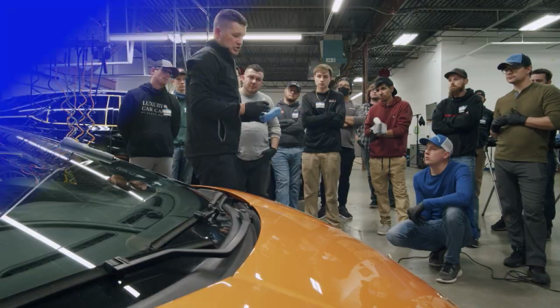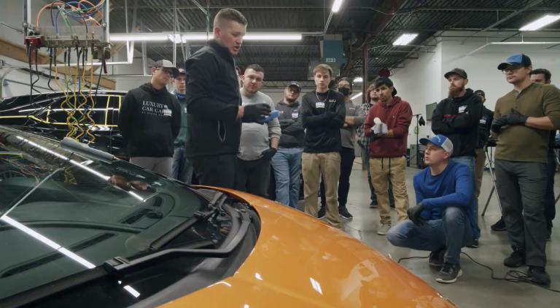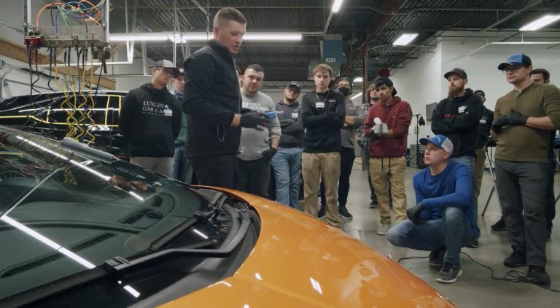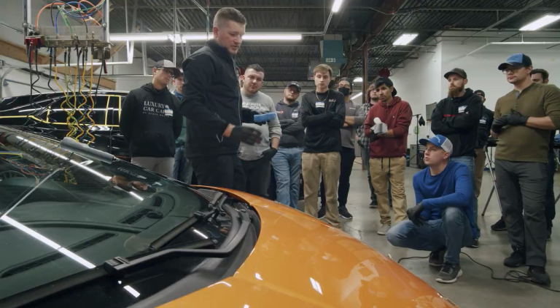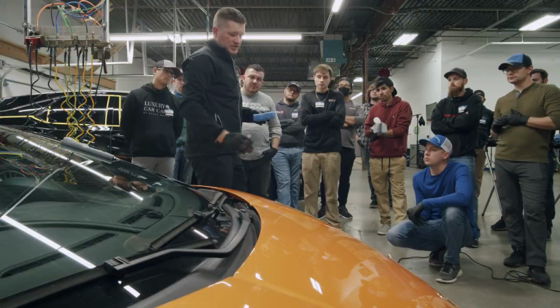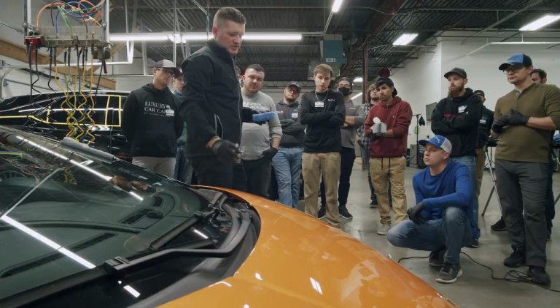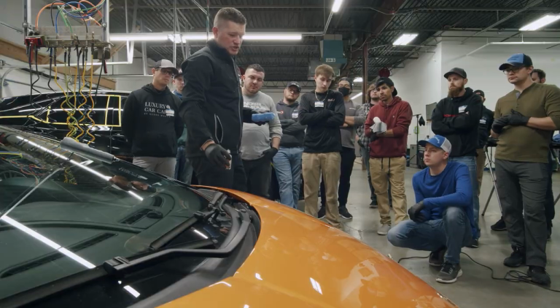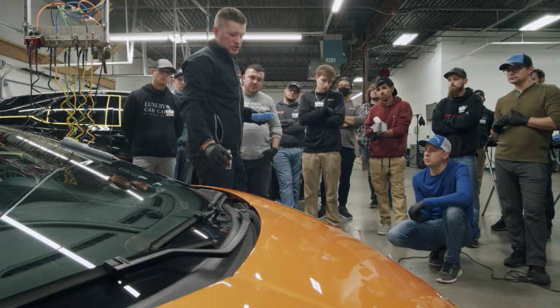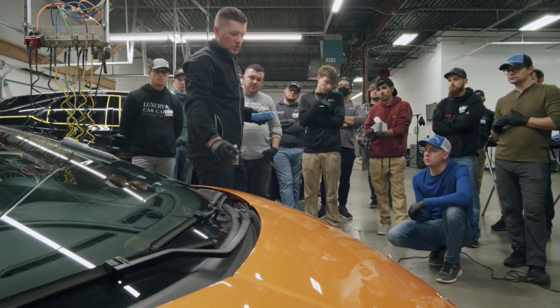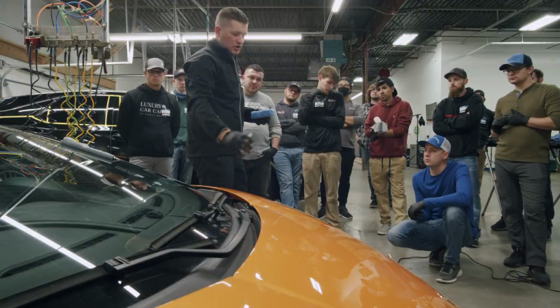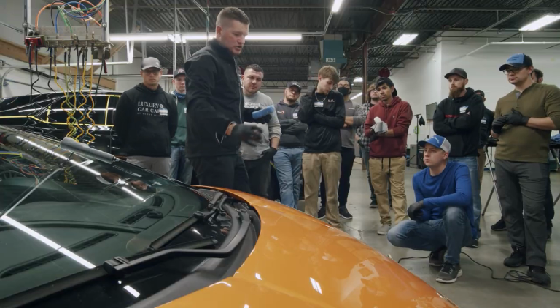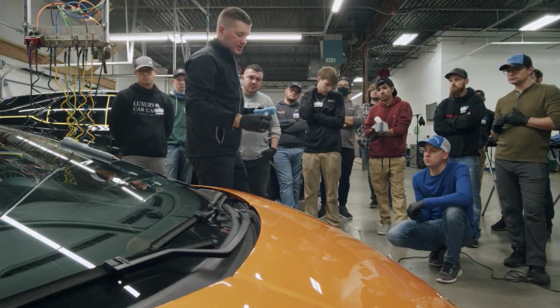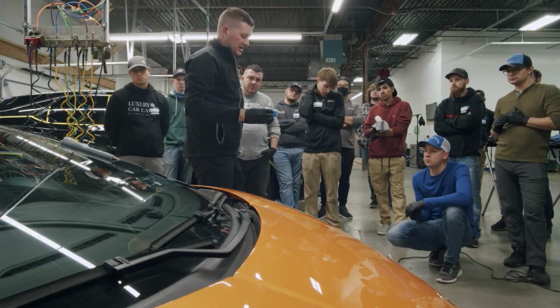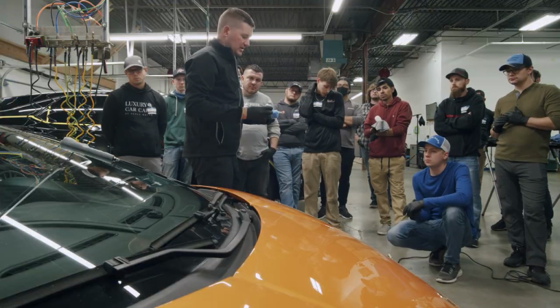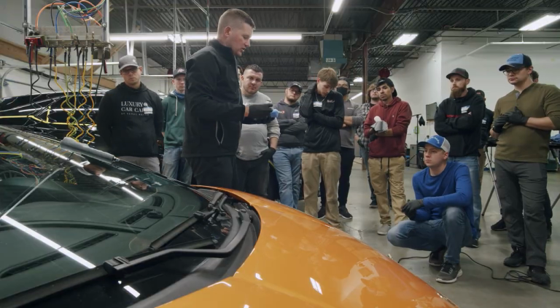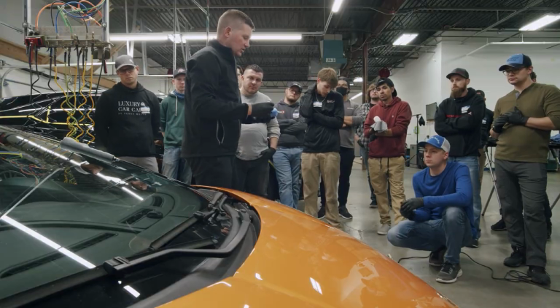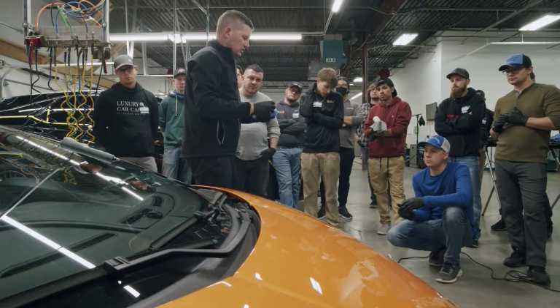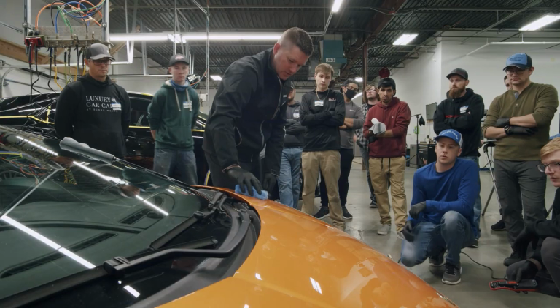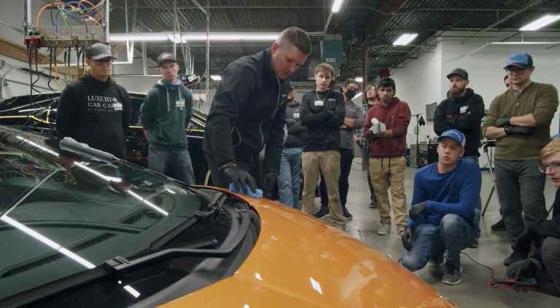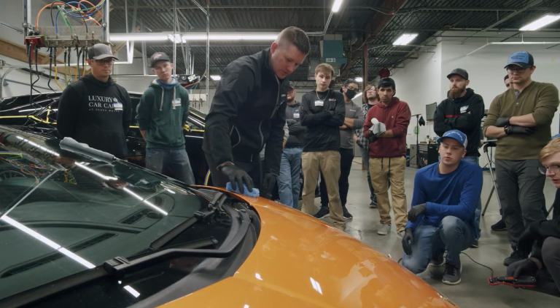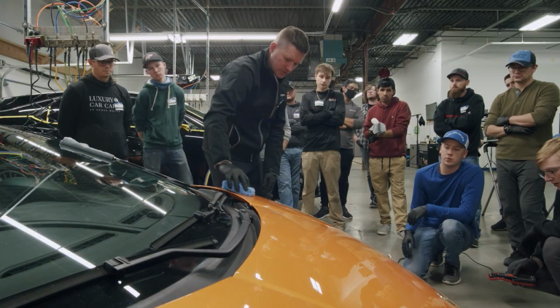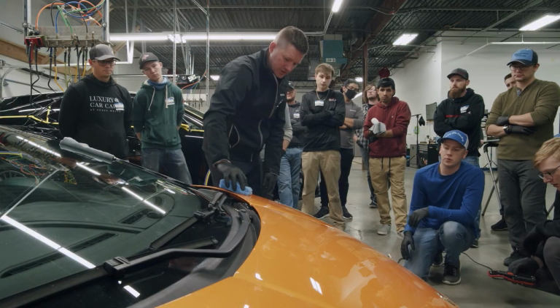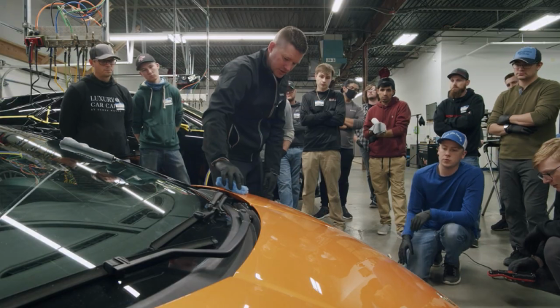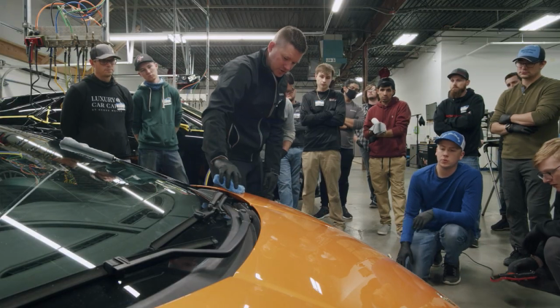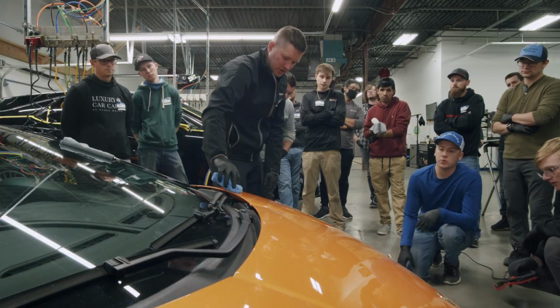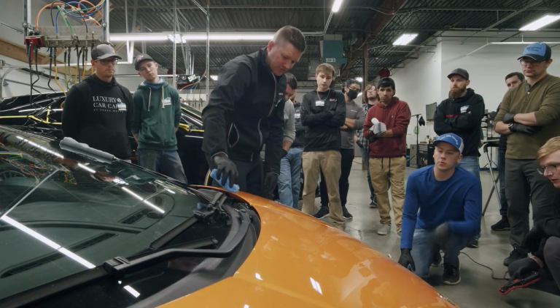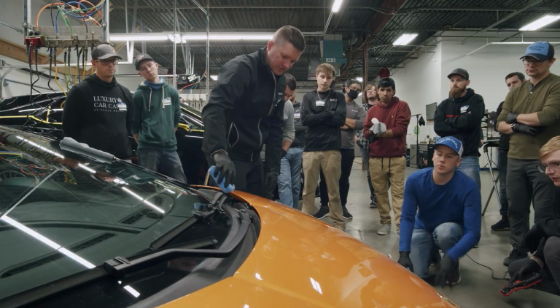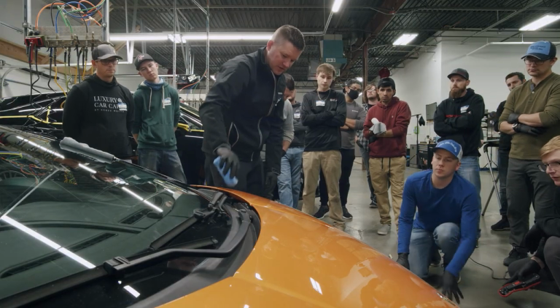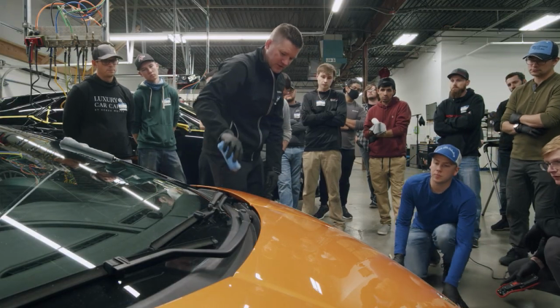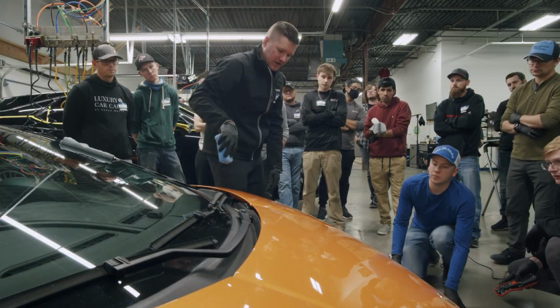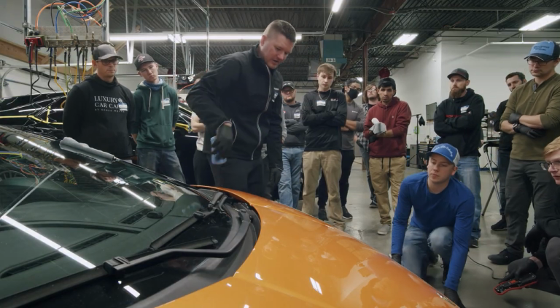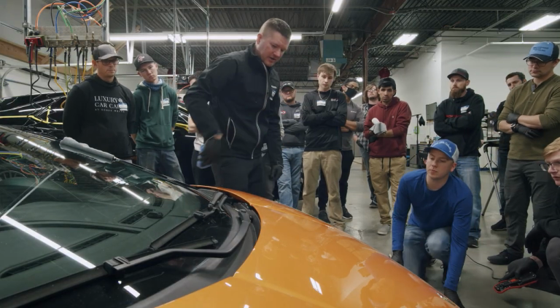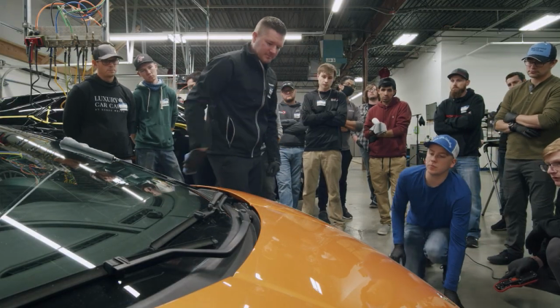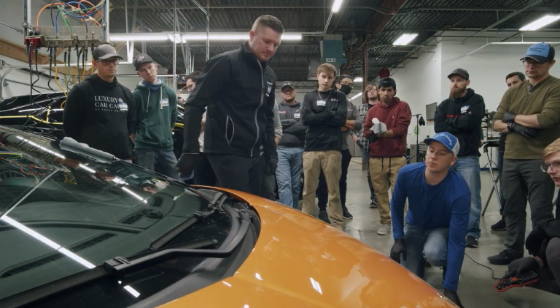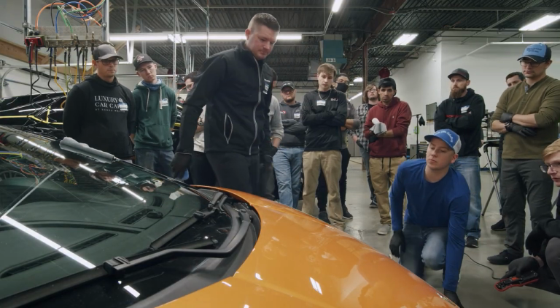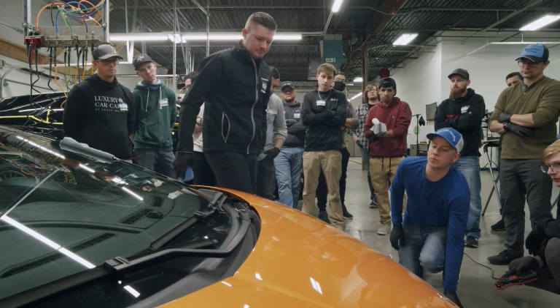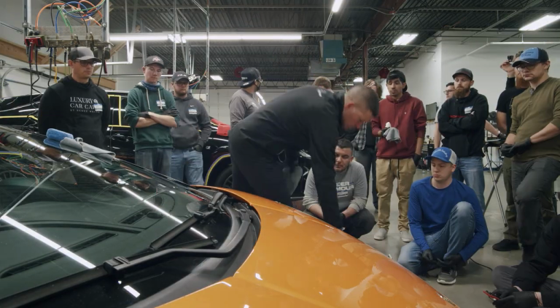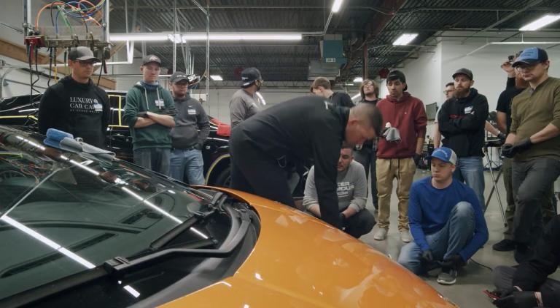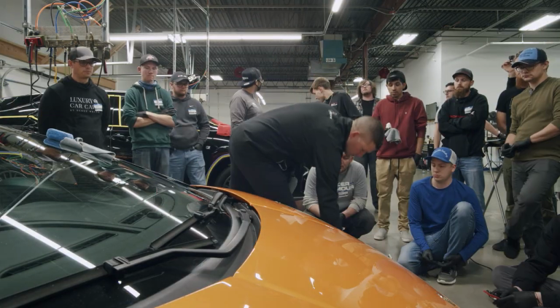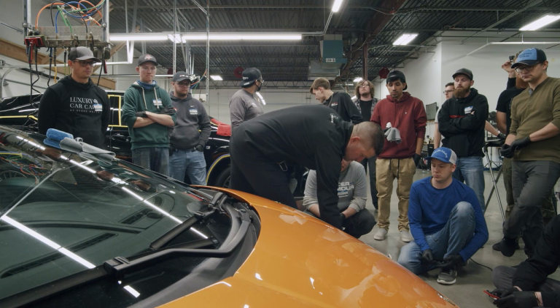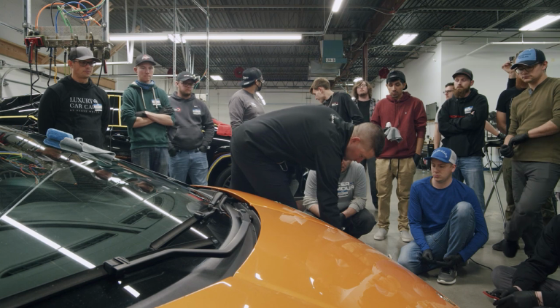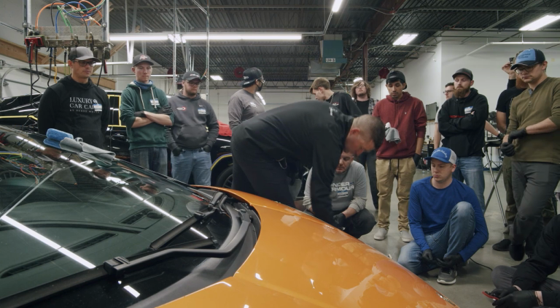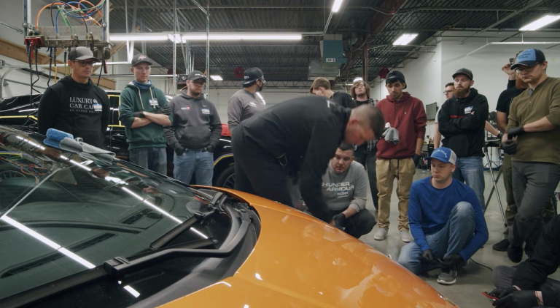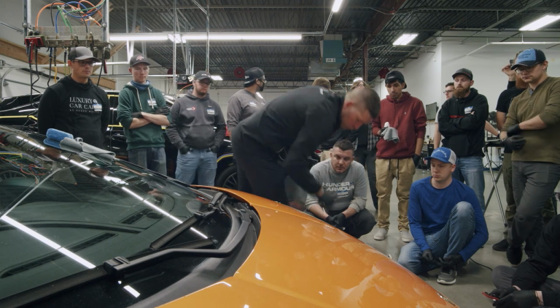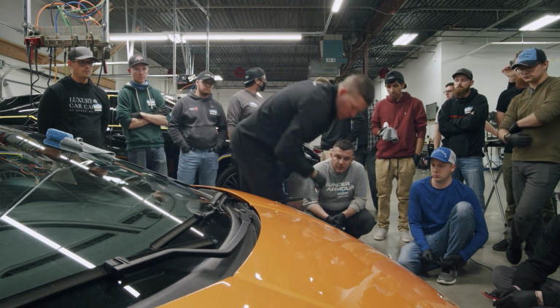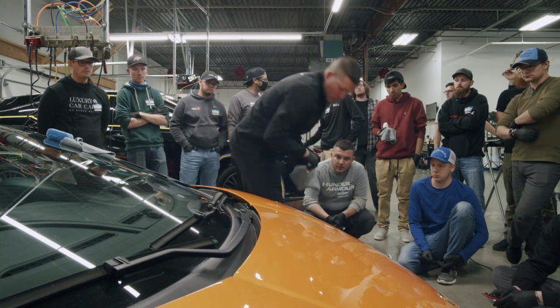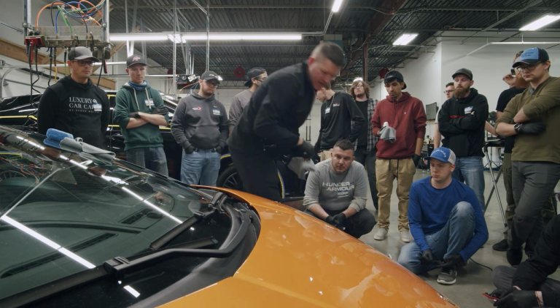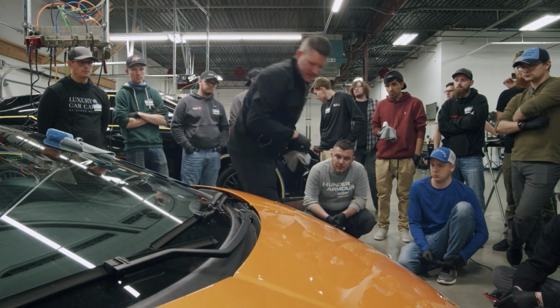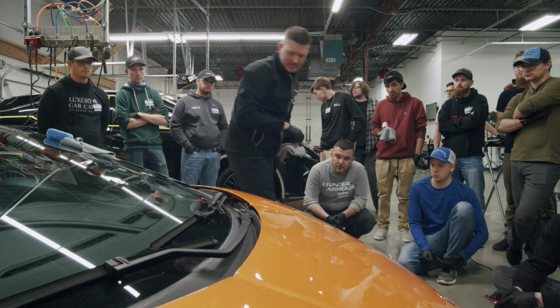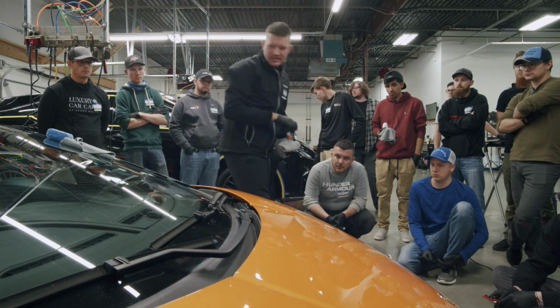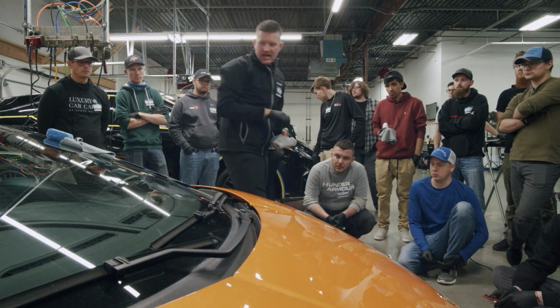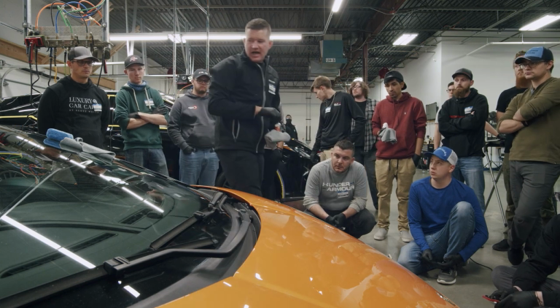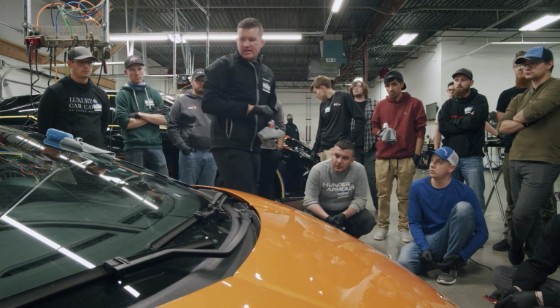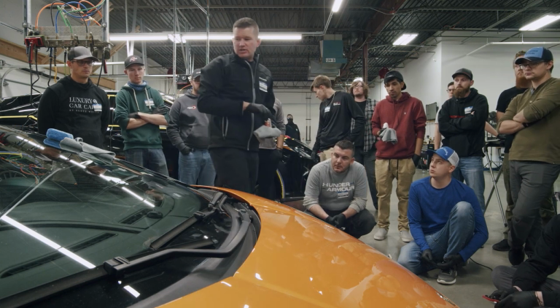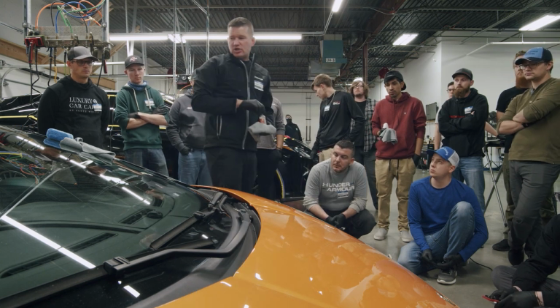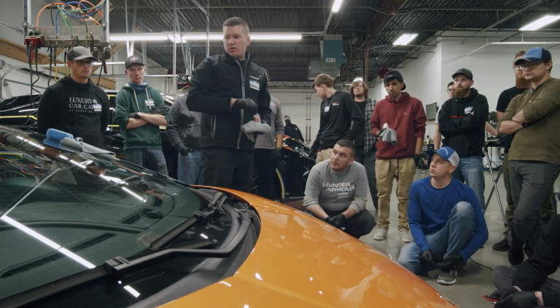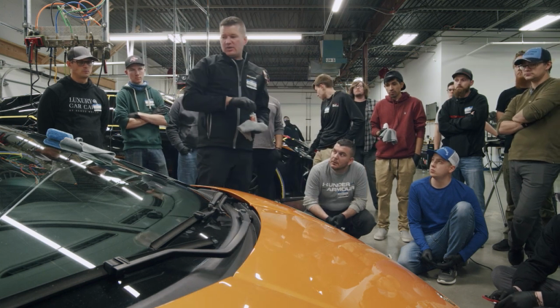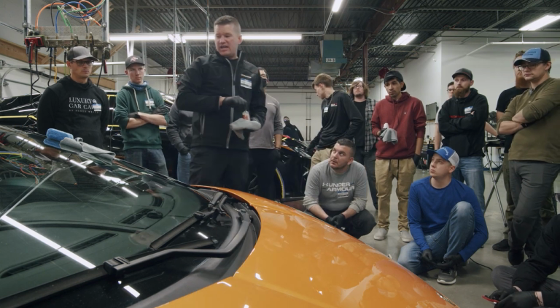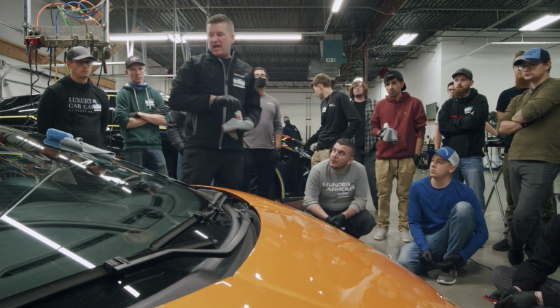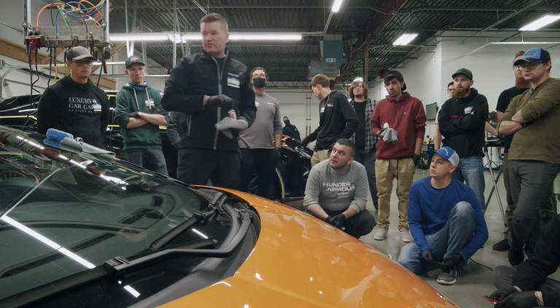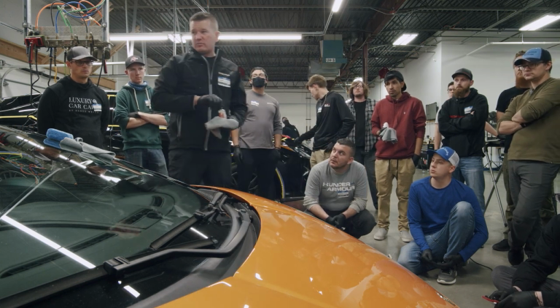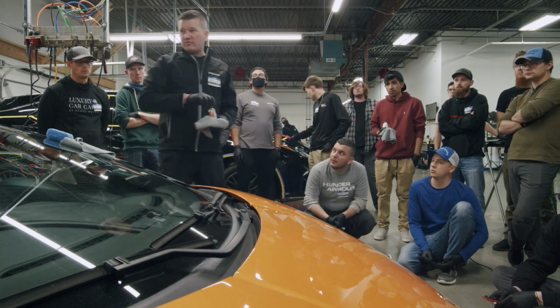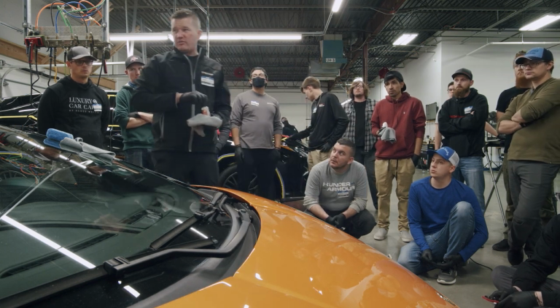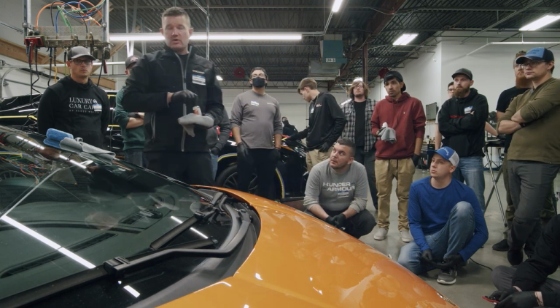This is a small spot here — we're going to throw our flood line there. Who has not coated a car before?